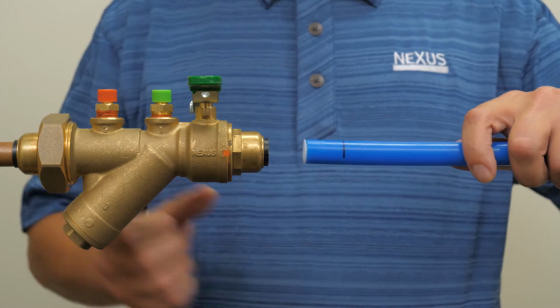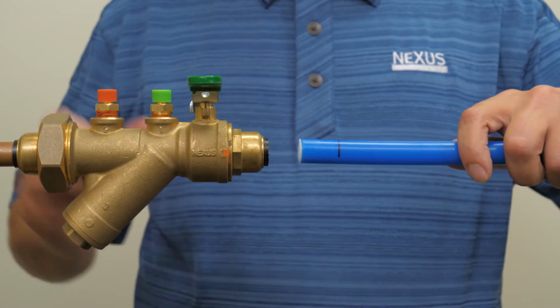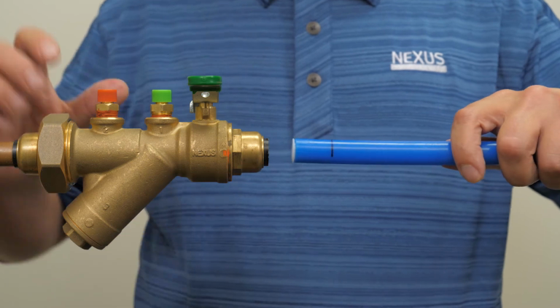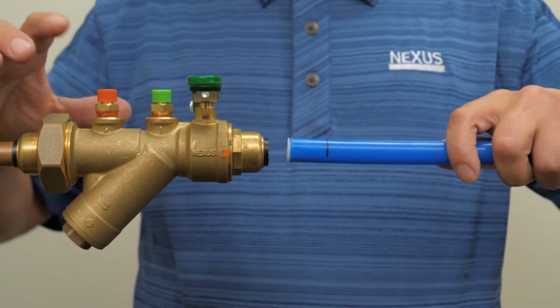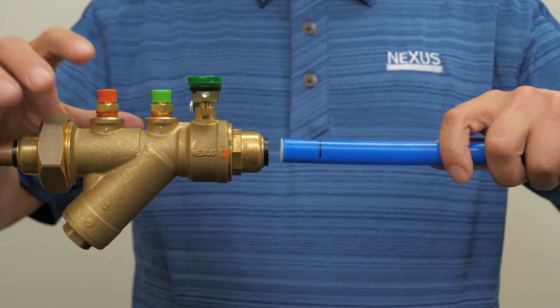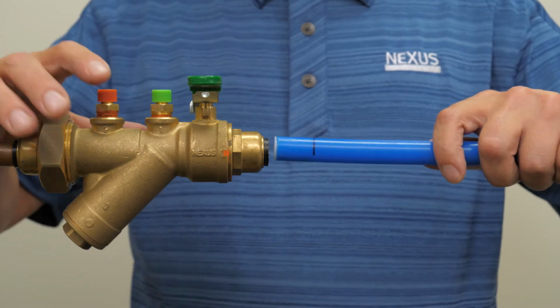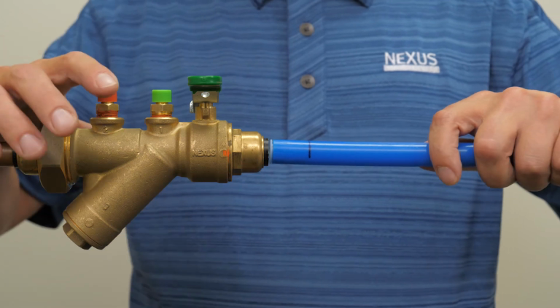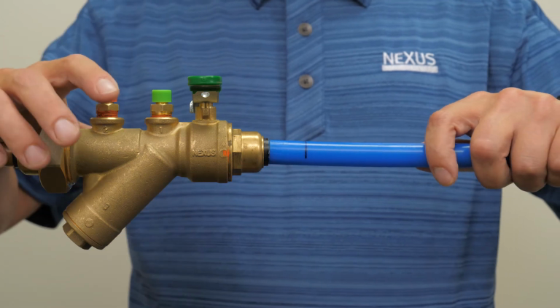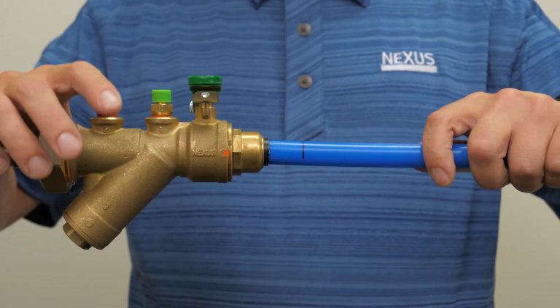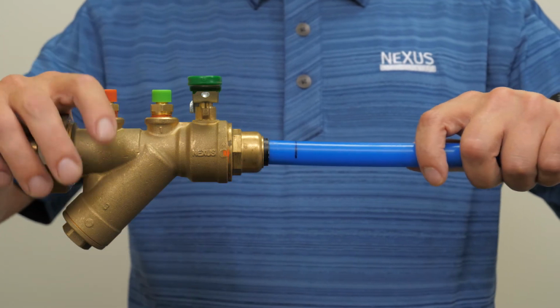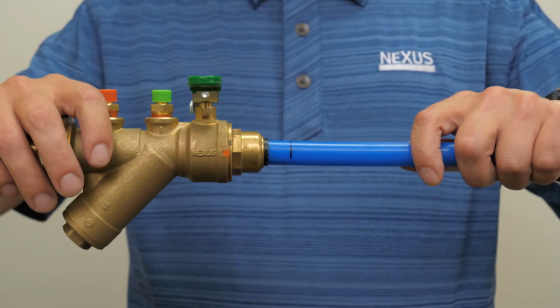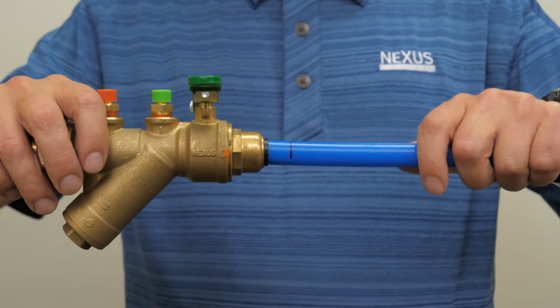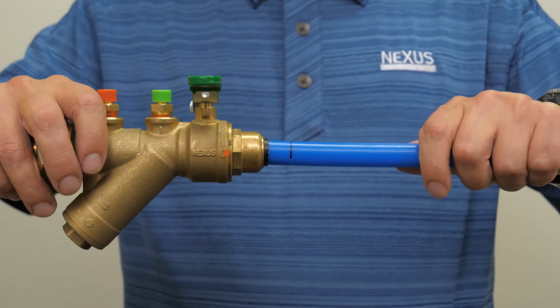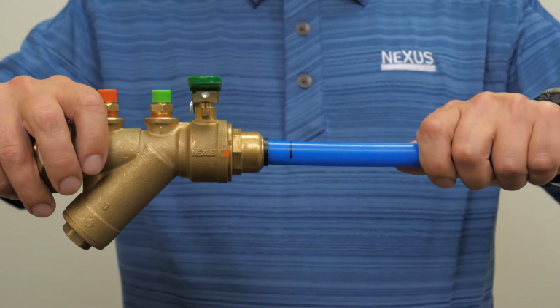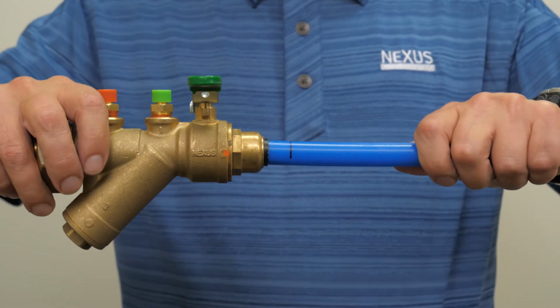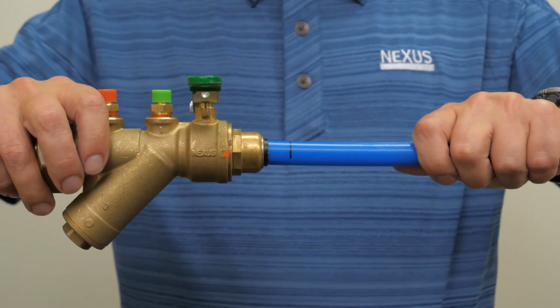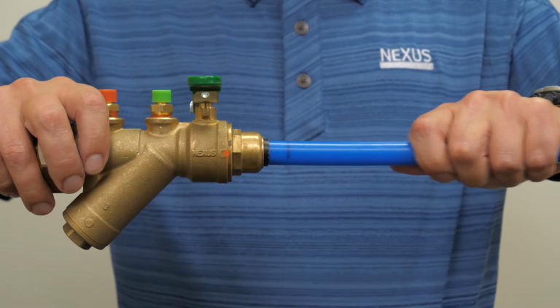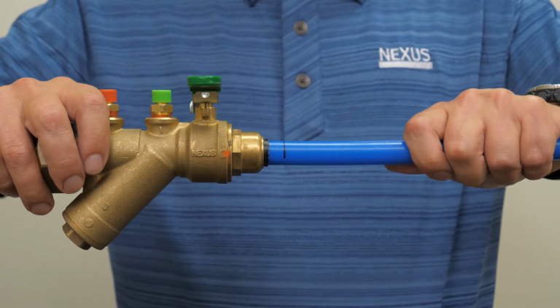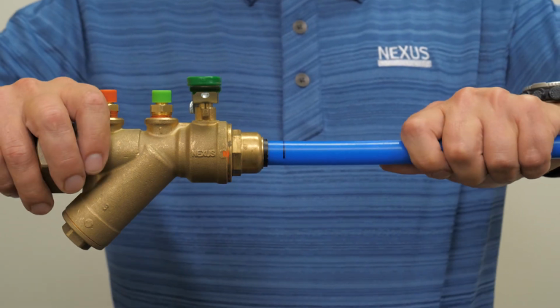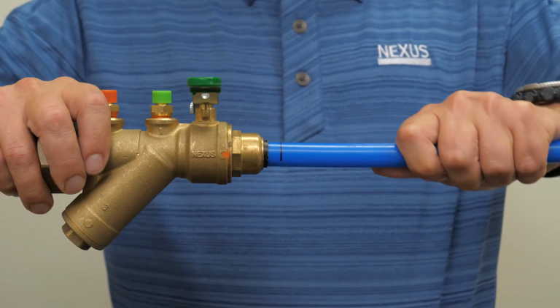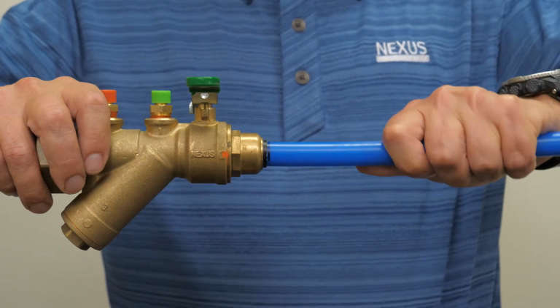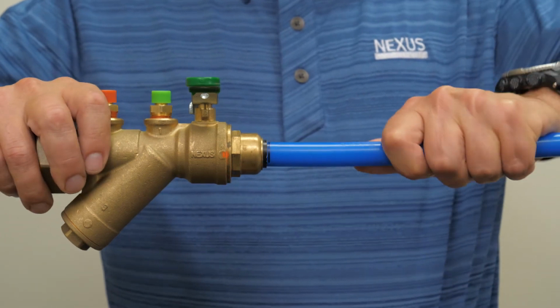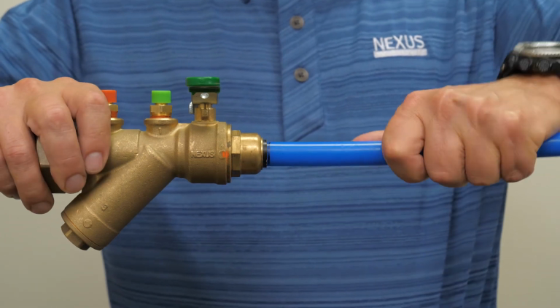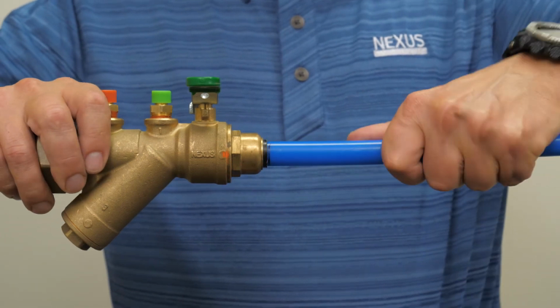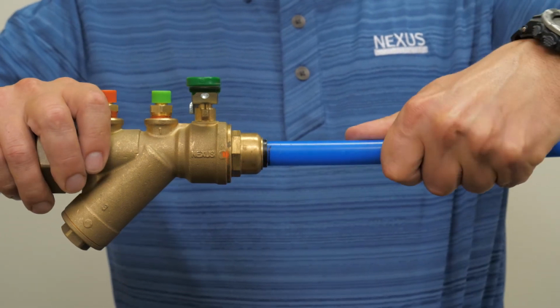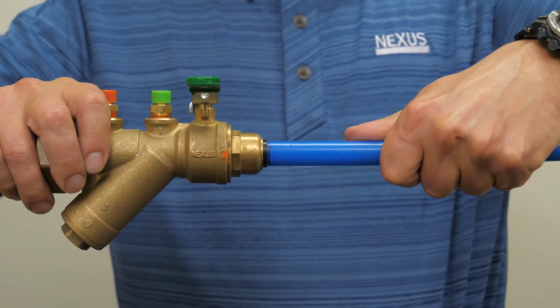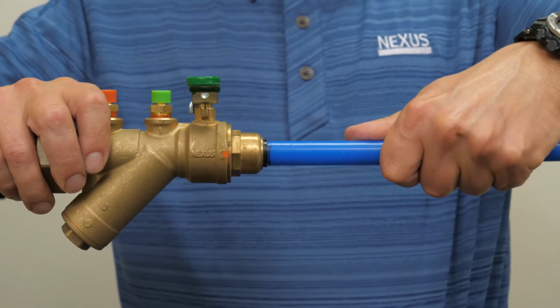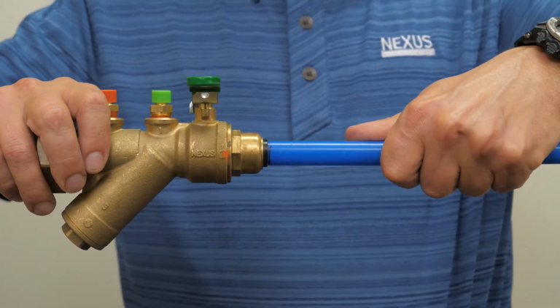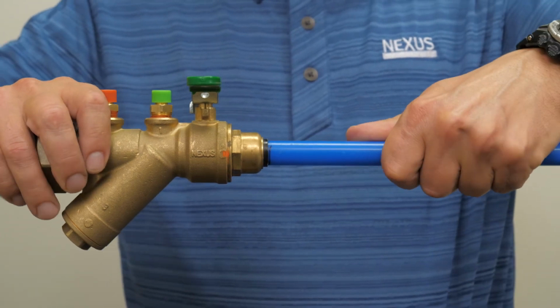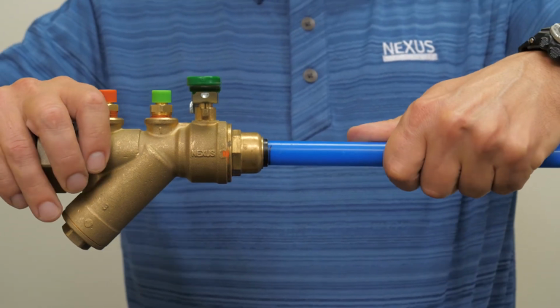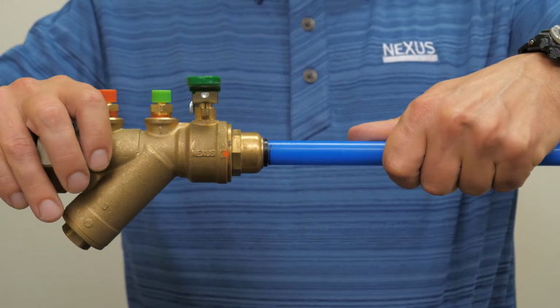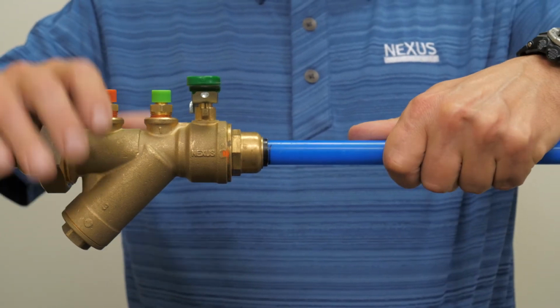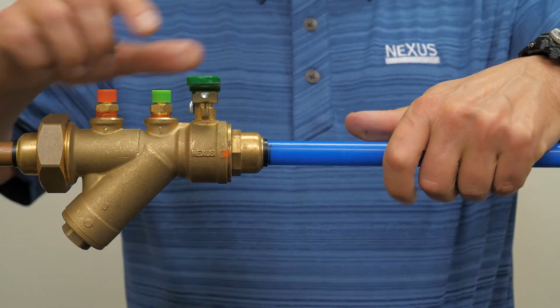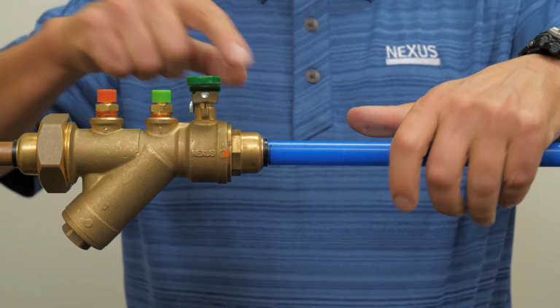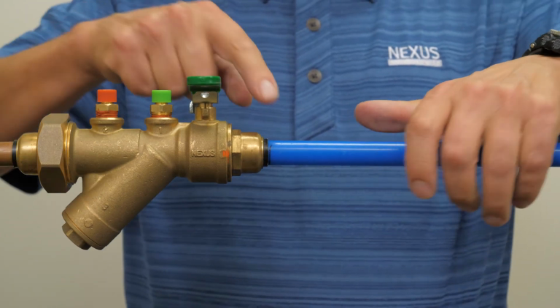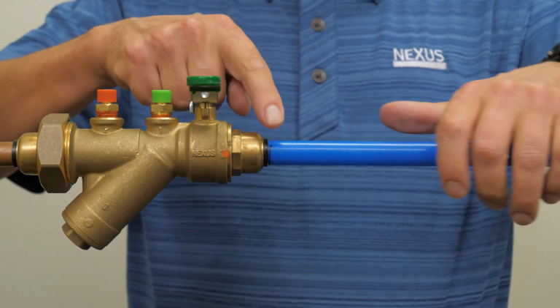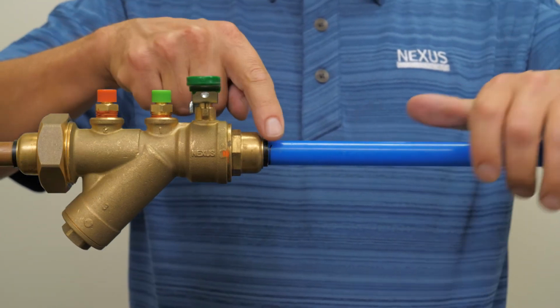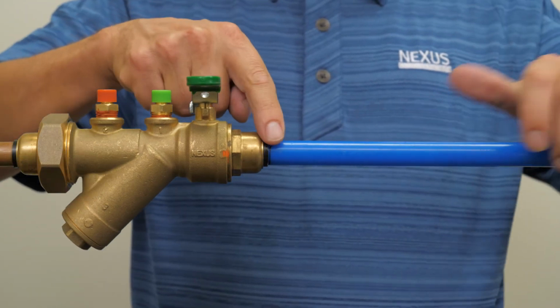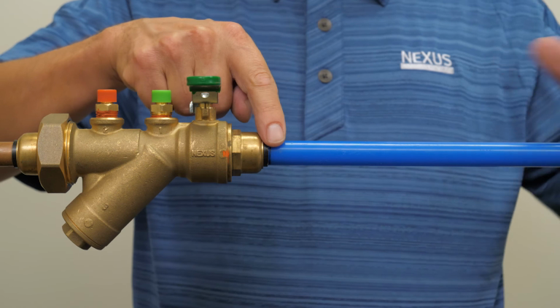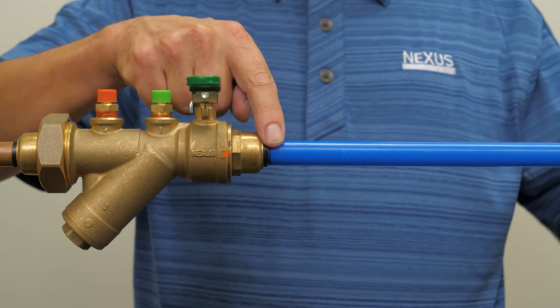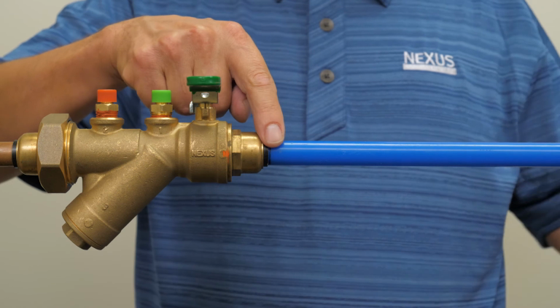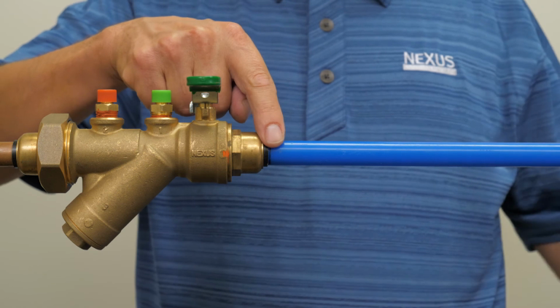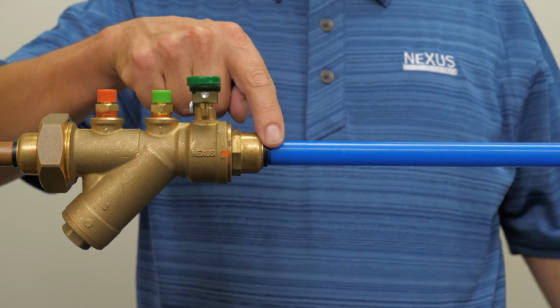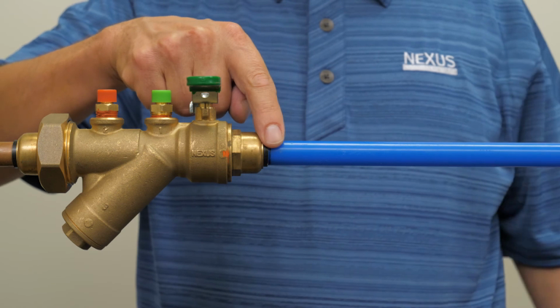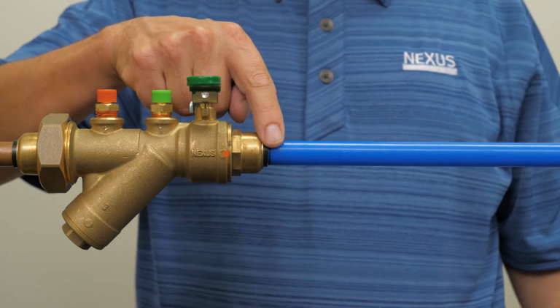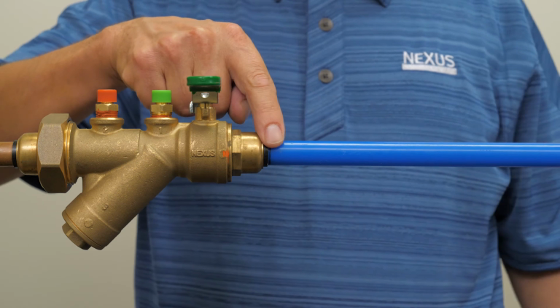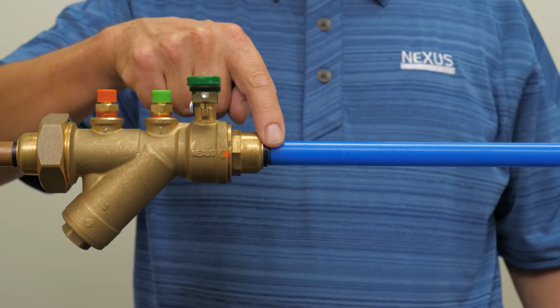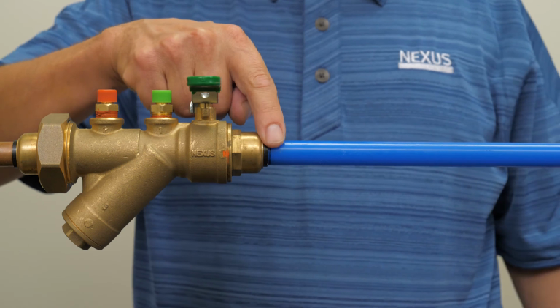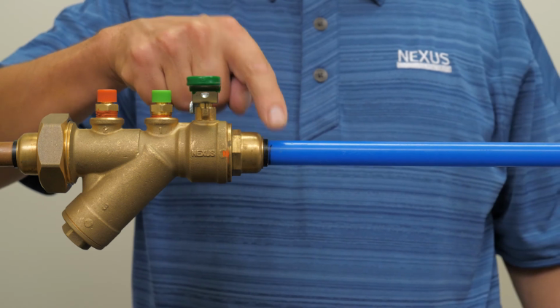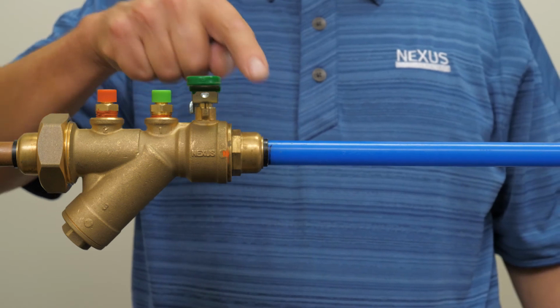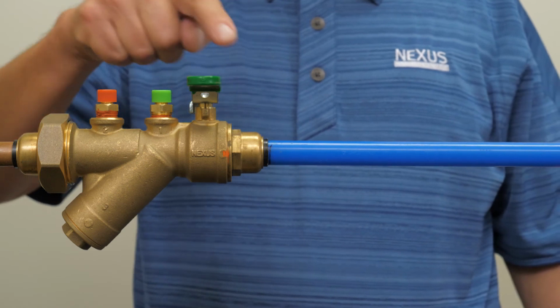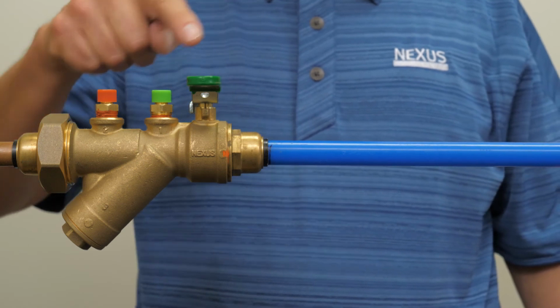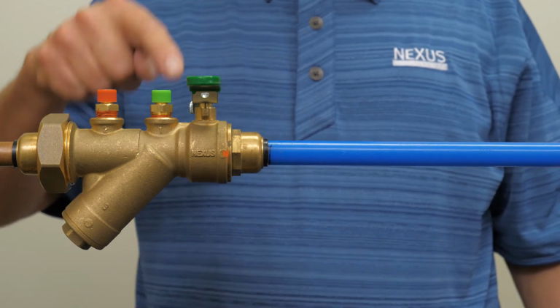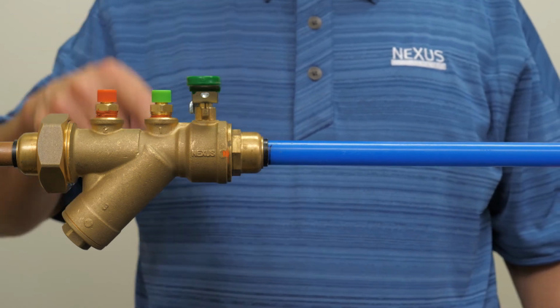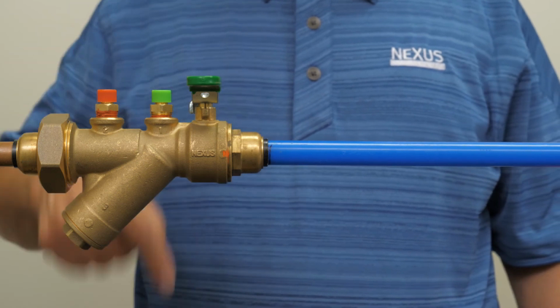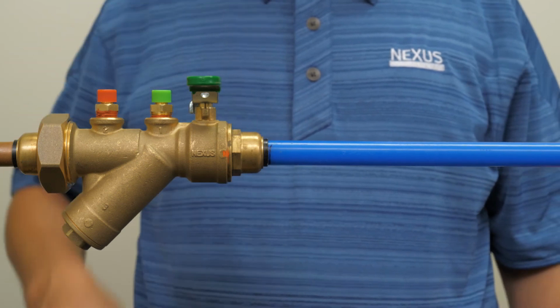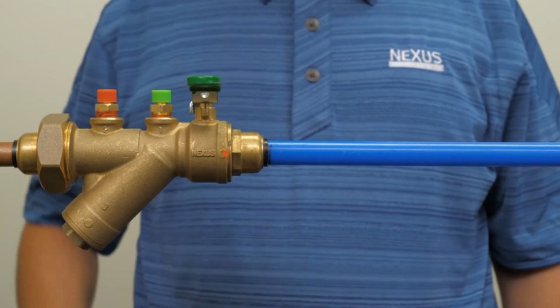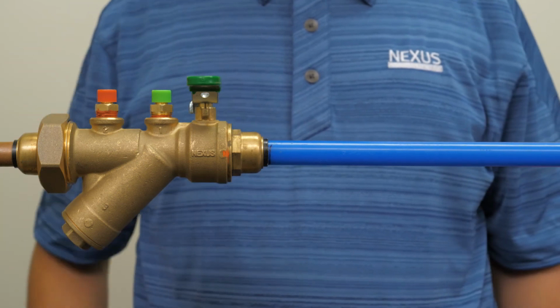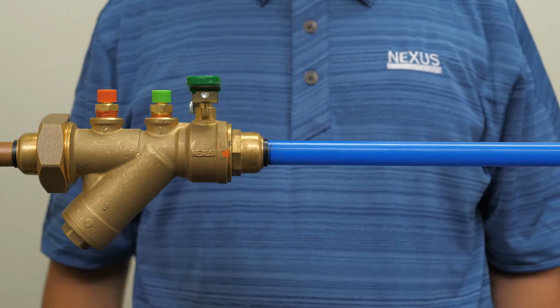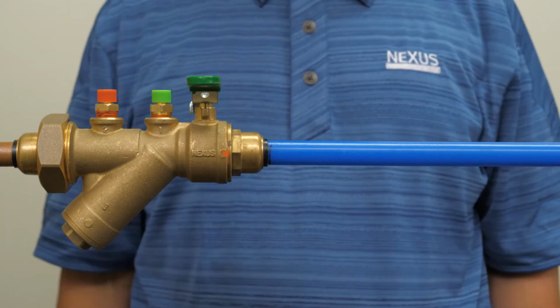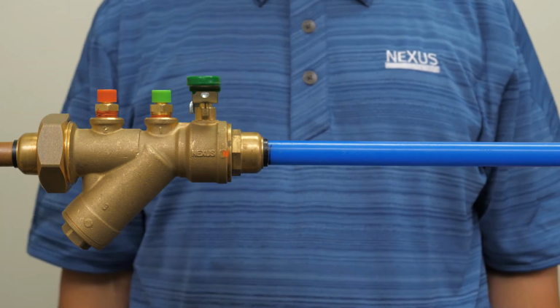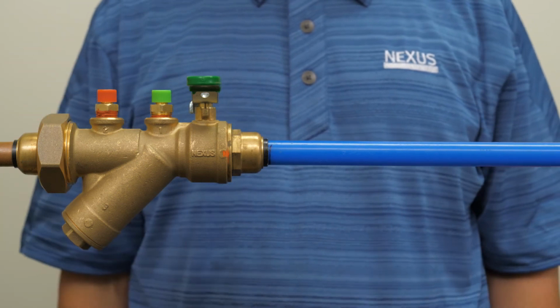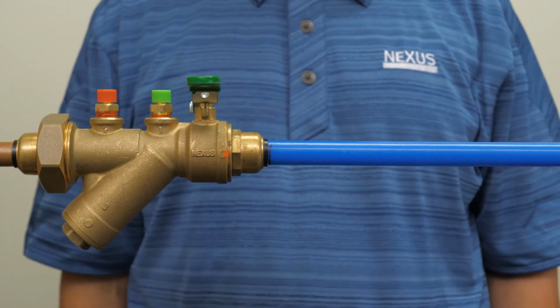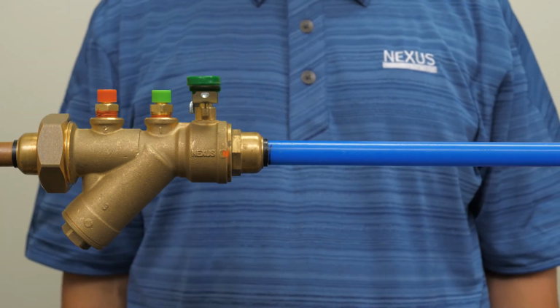Holding the fitting firmly, insert the tube with a twisting motion. Check that the tube is installed to the proper mark depth and check for leaks.